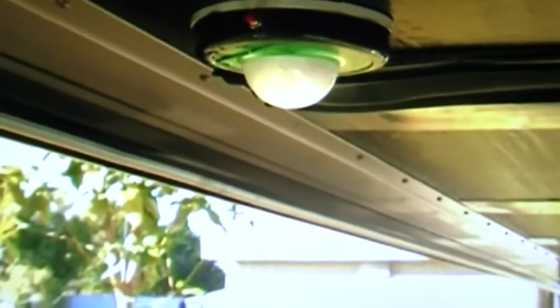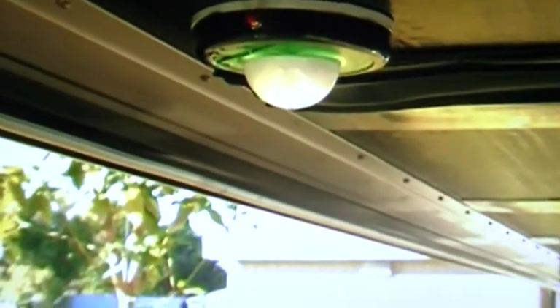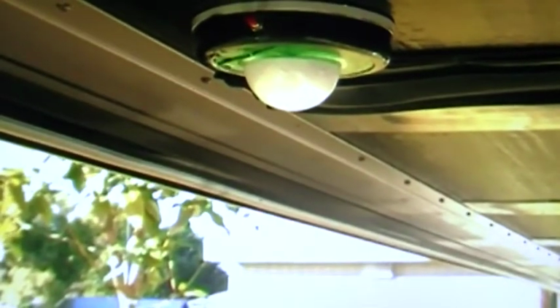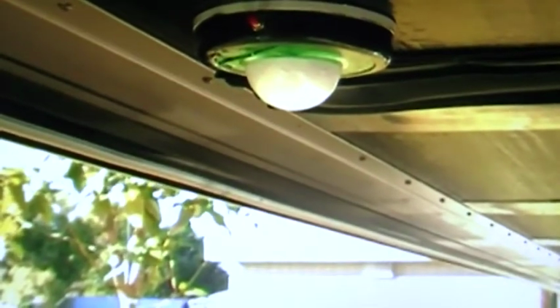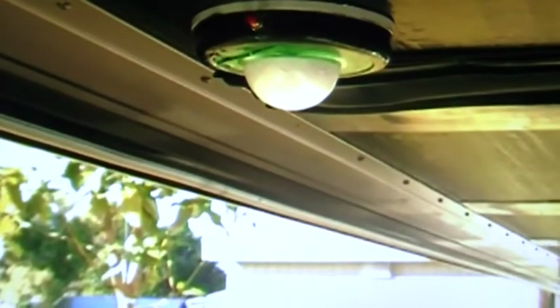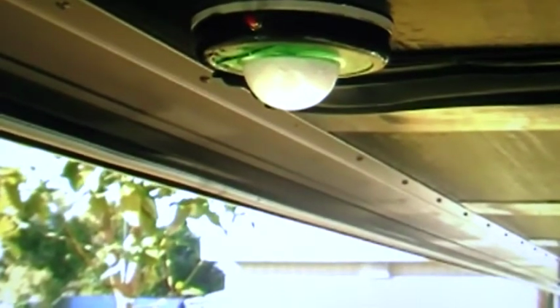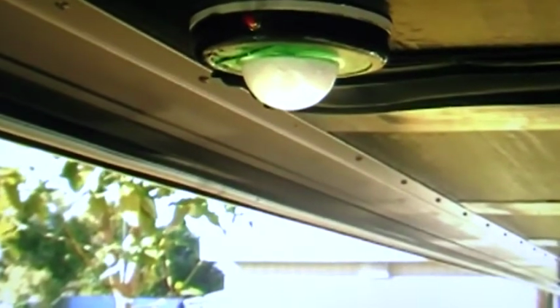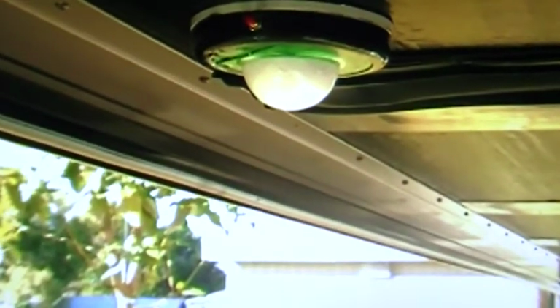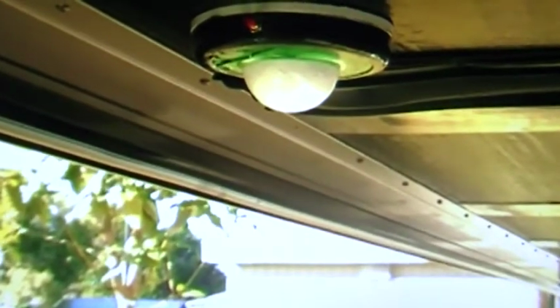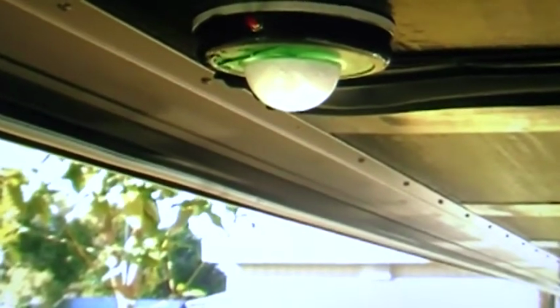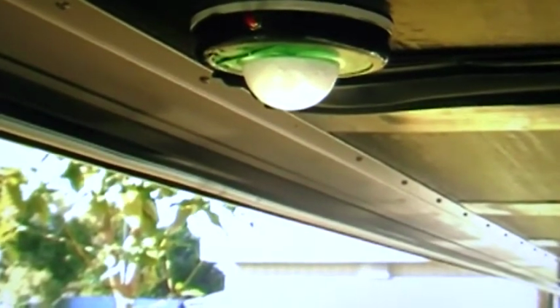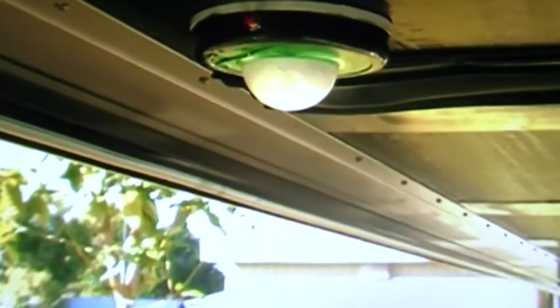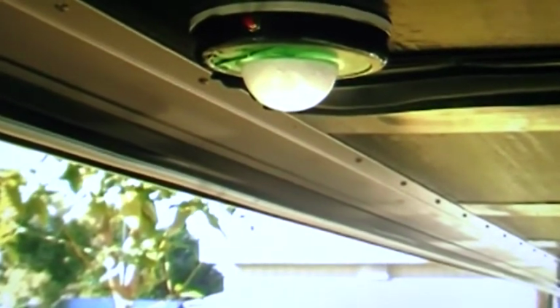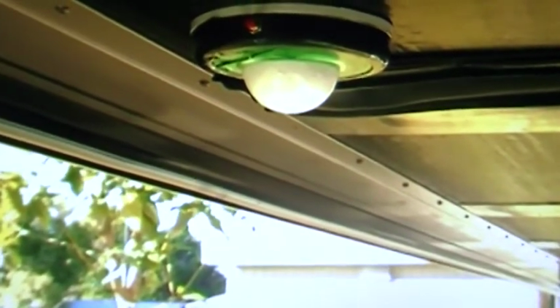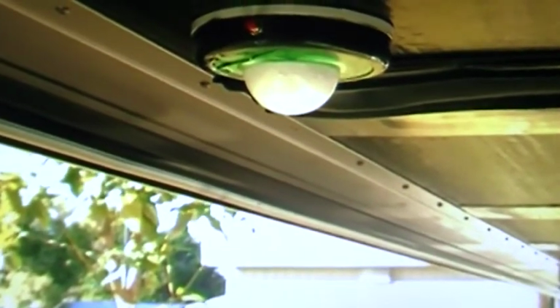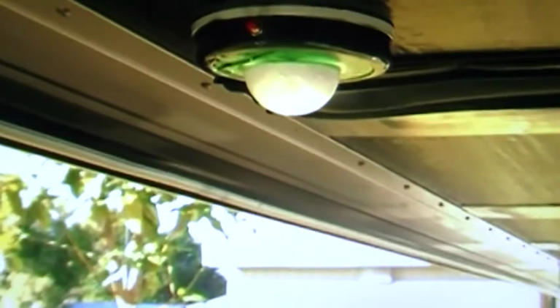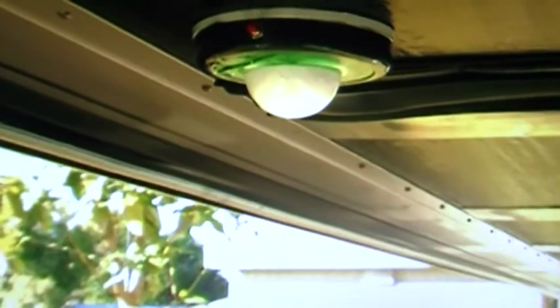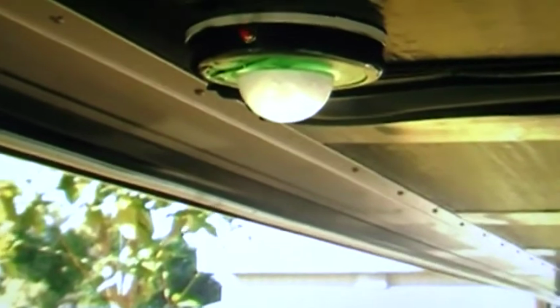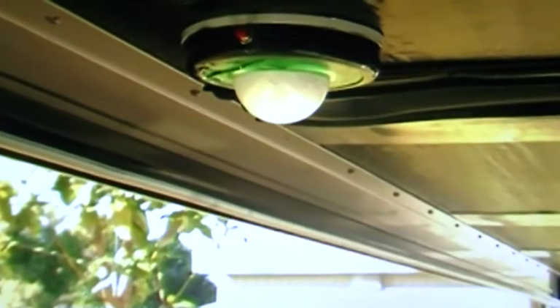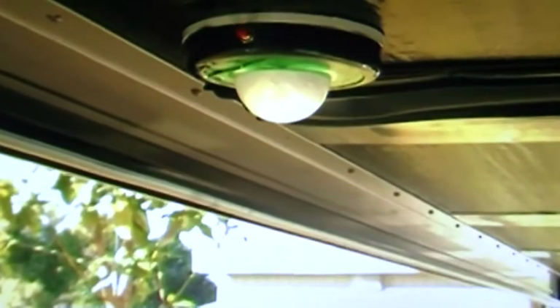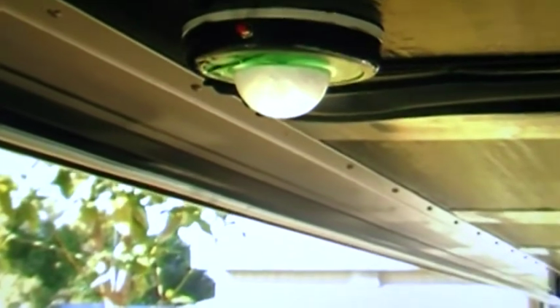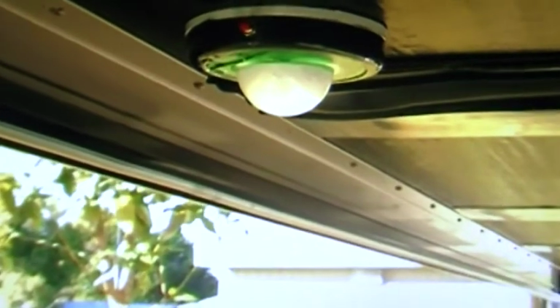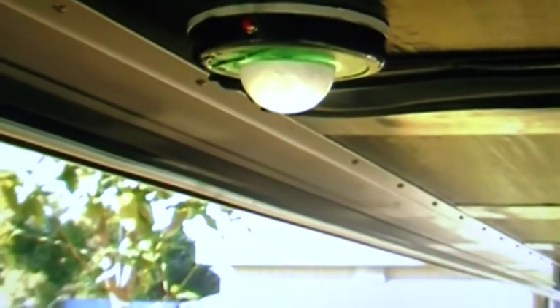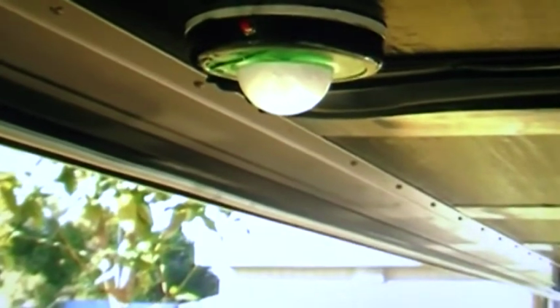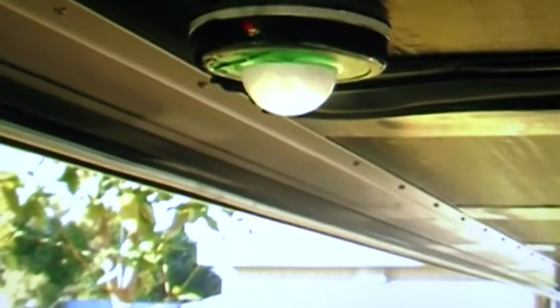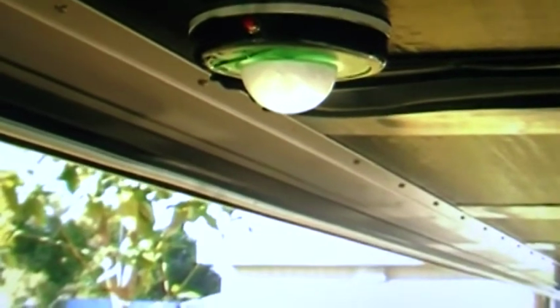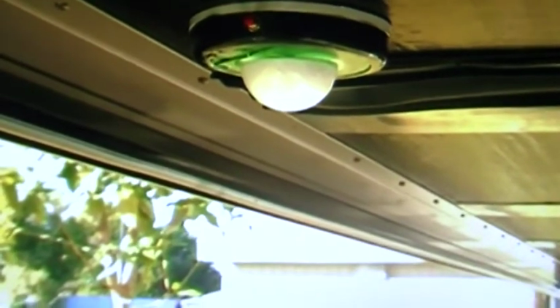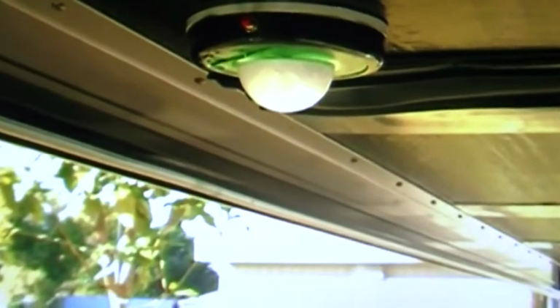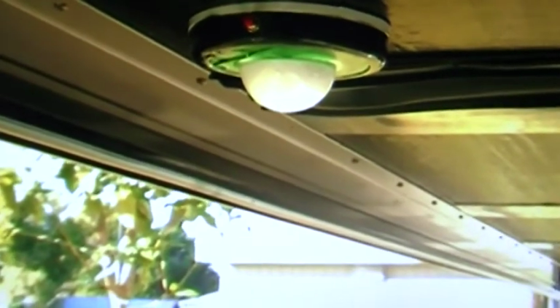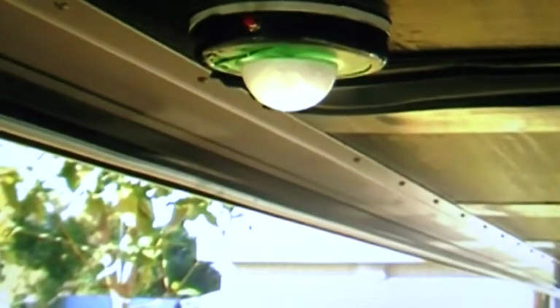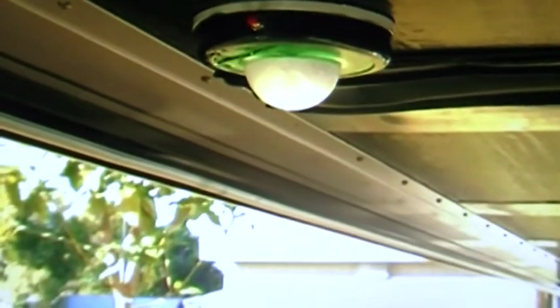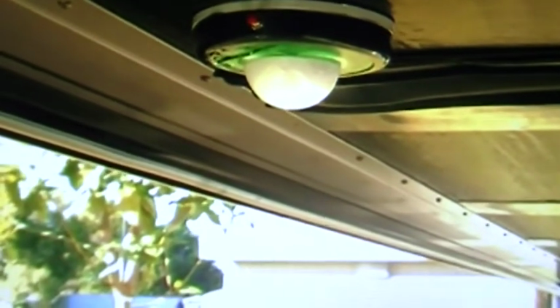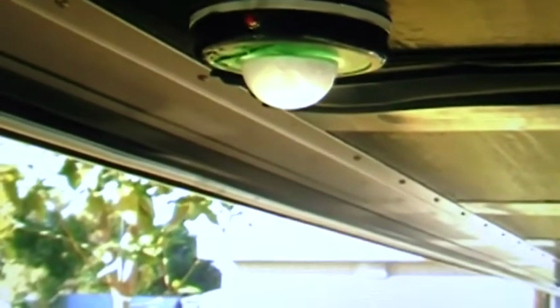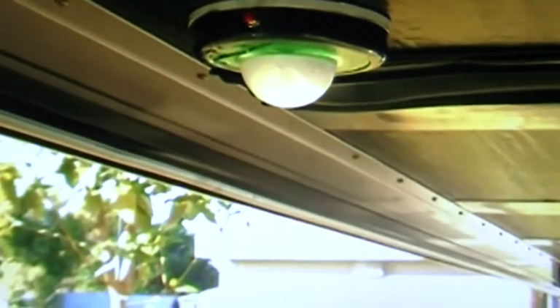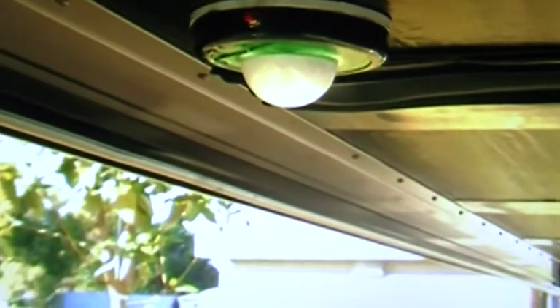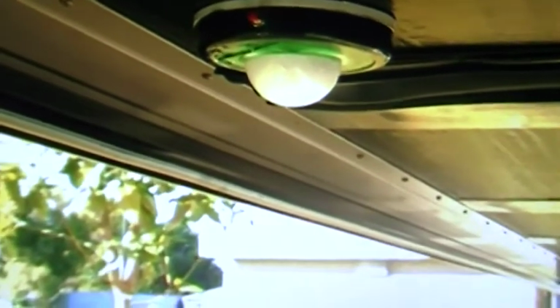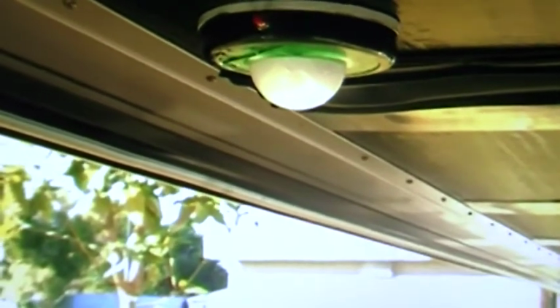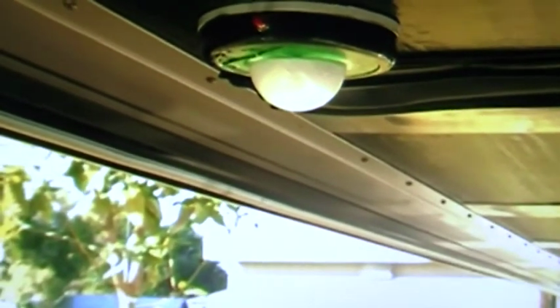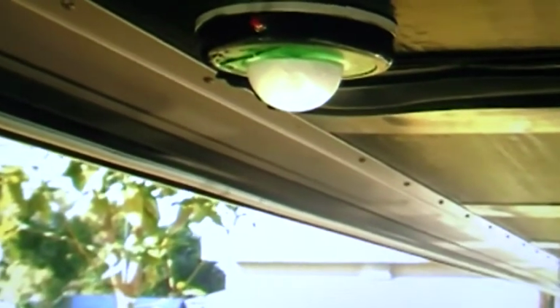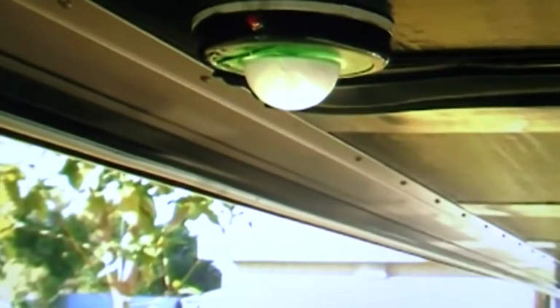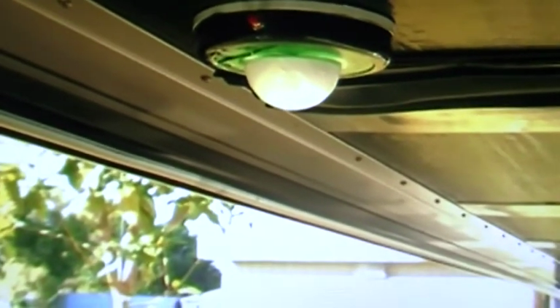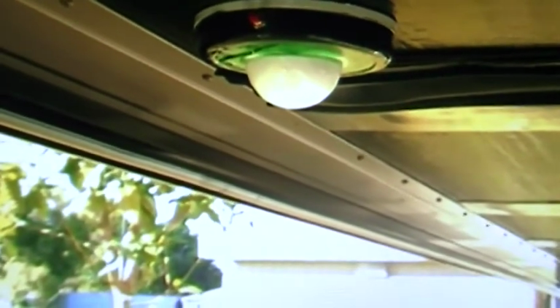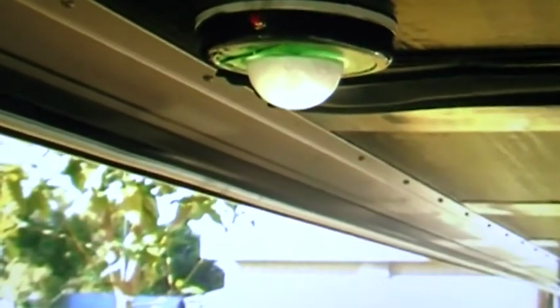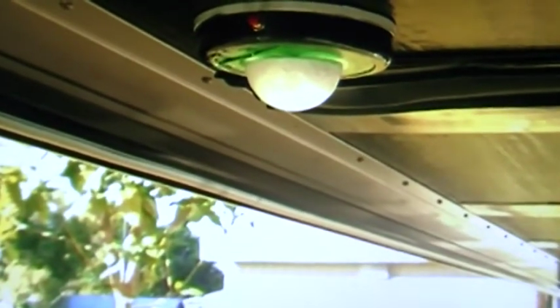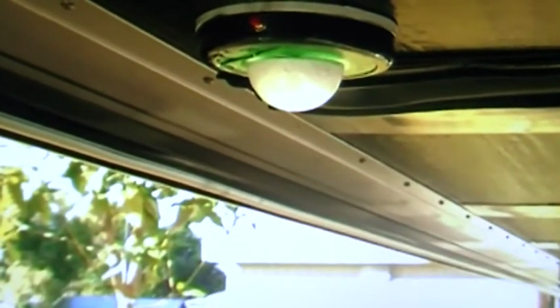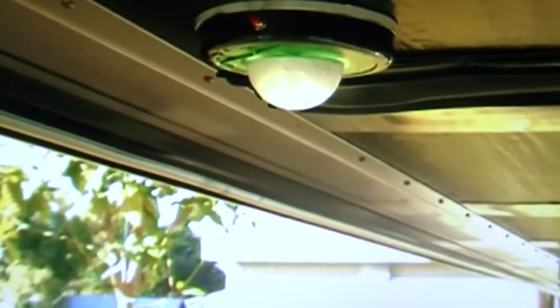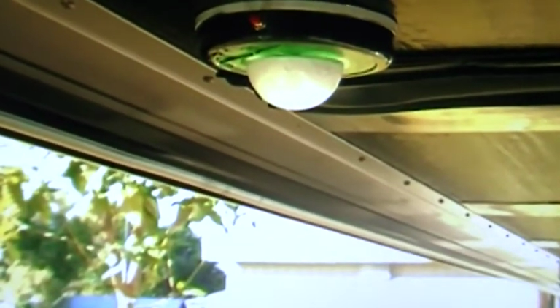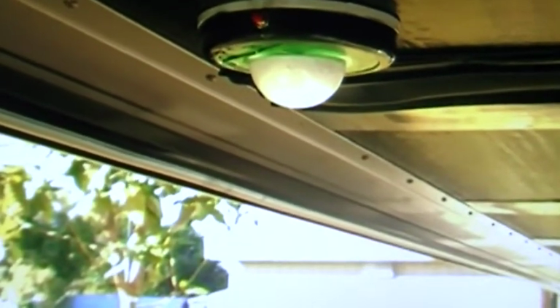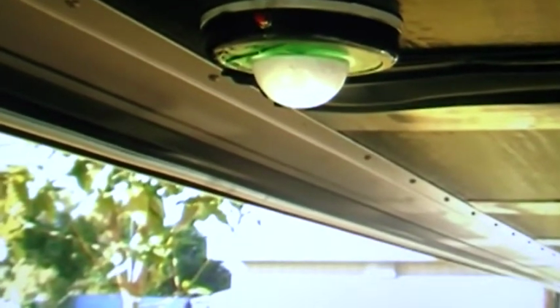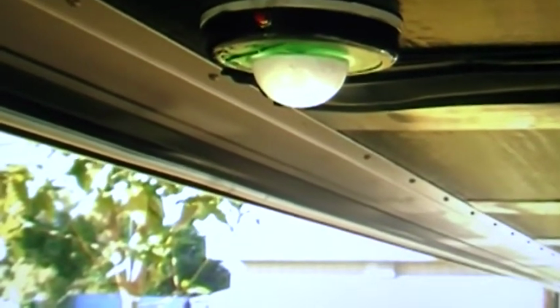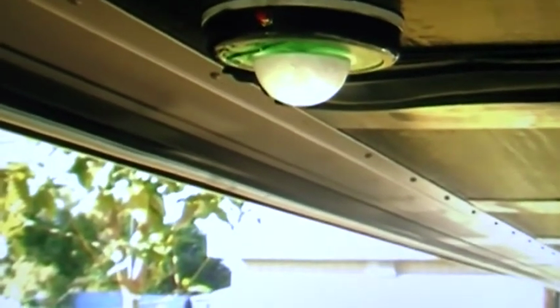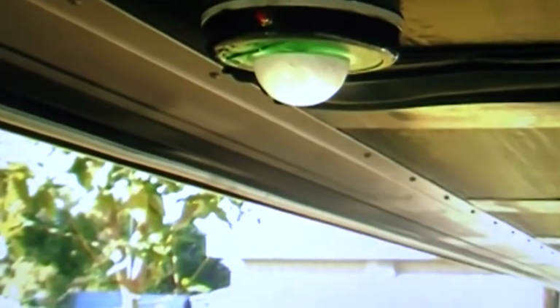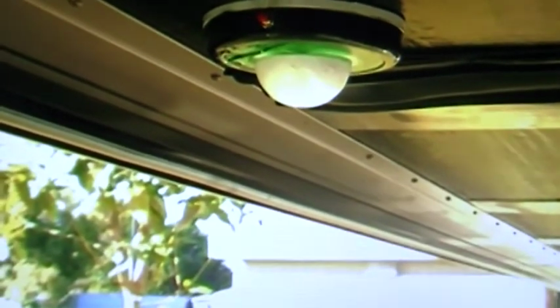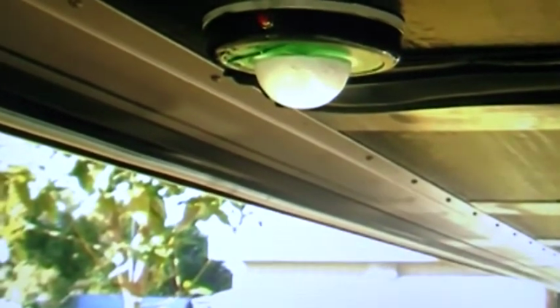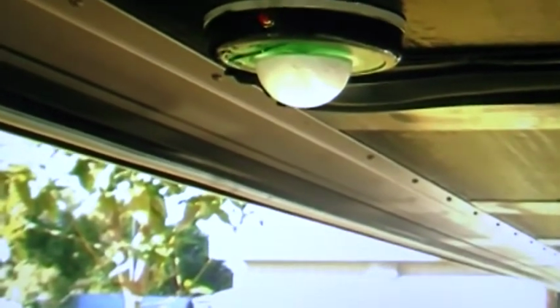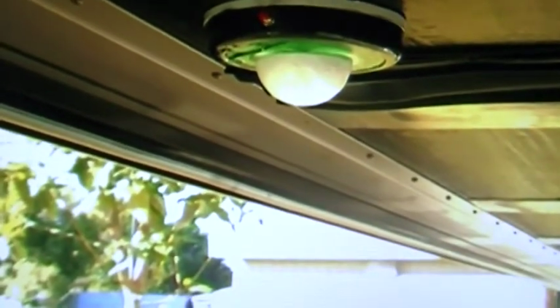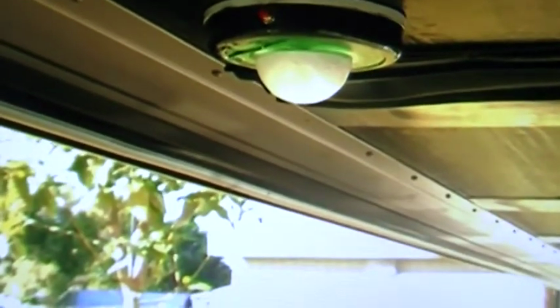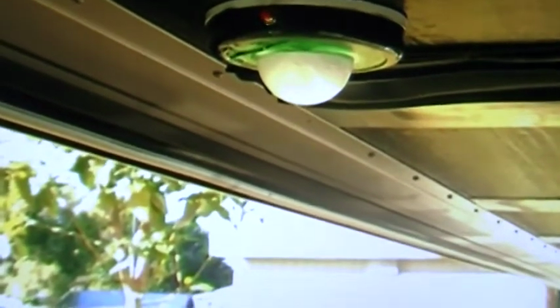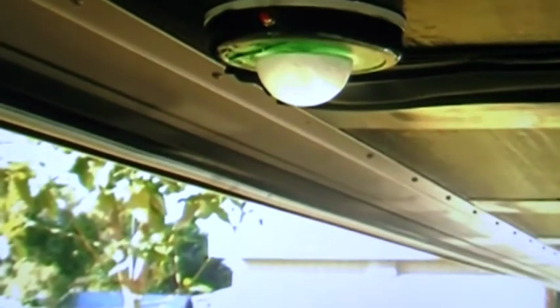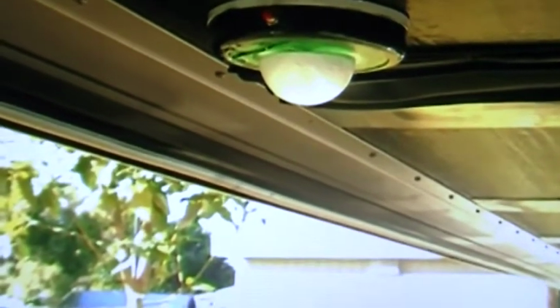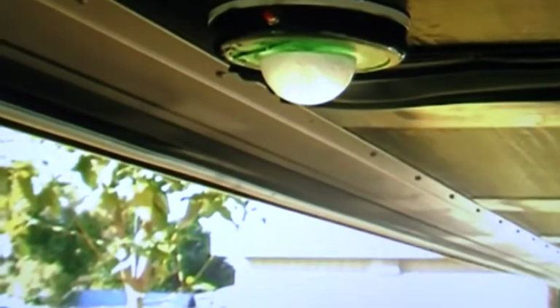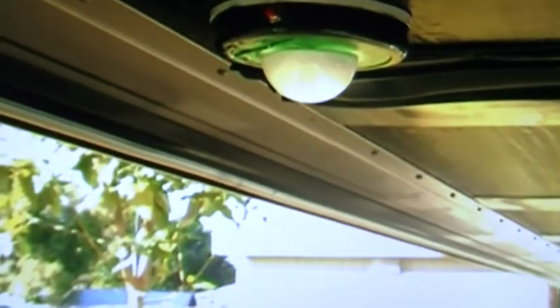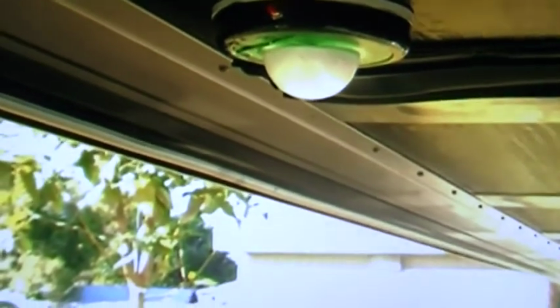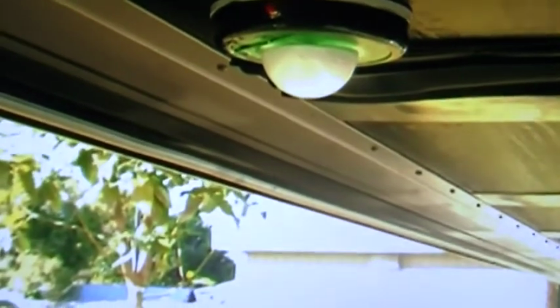This RV slide alarm is a safety device that can prevent a lot of injuries.